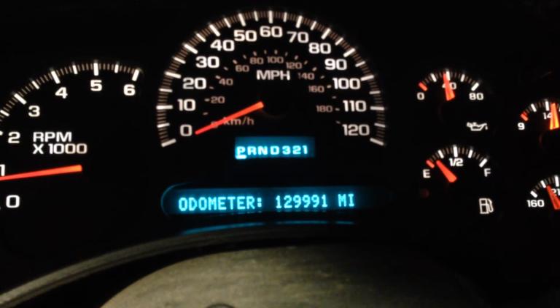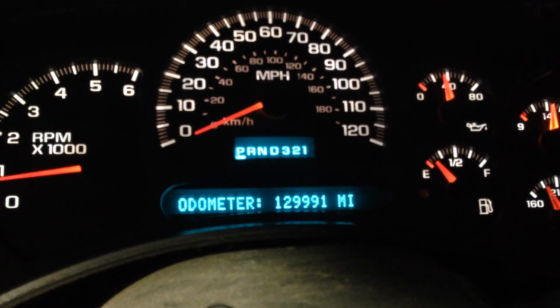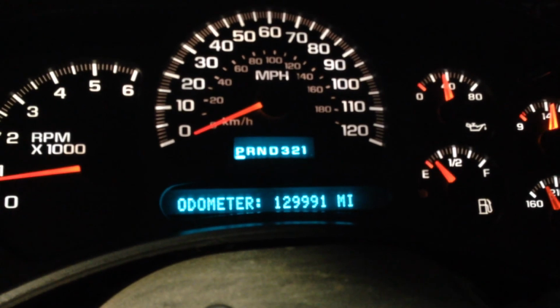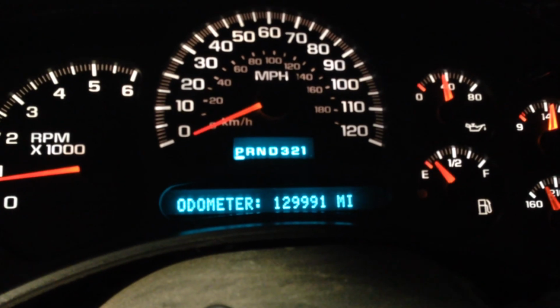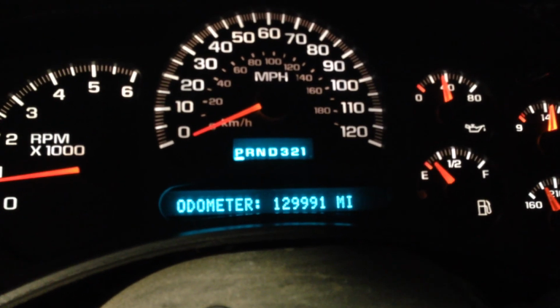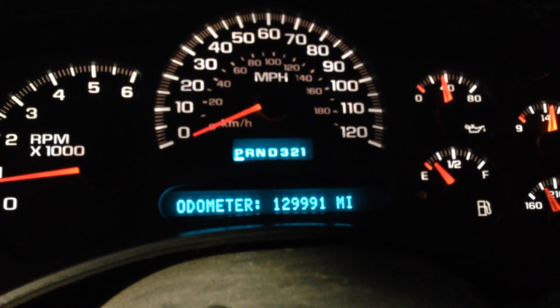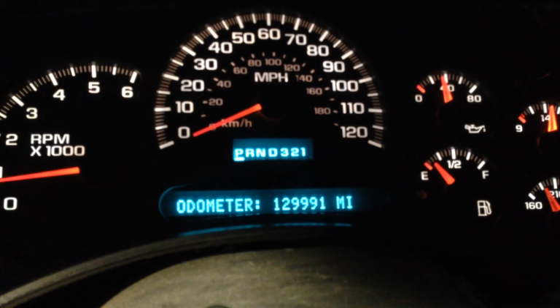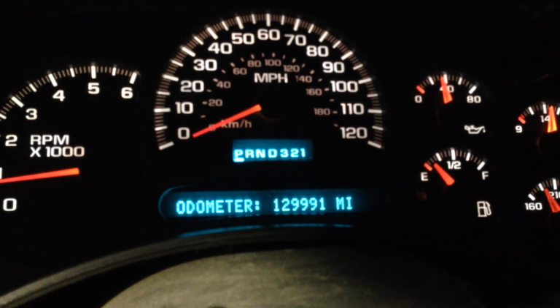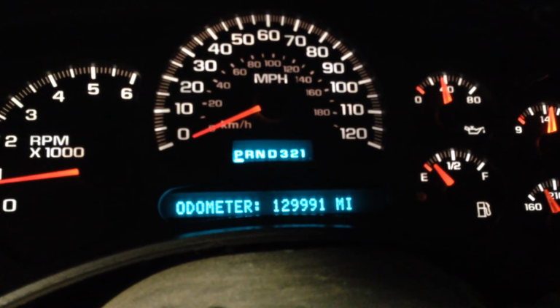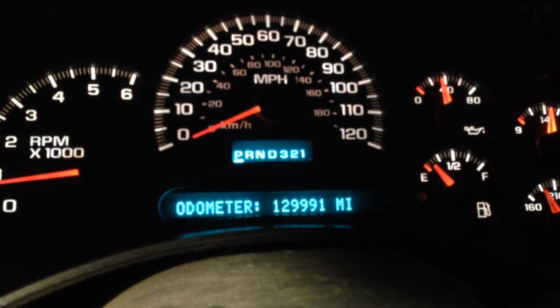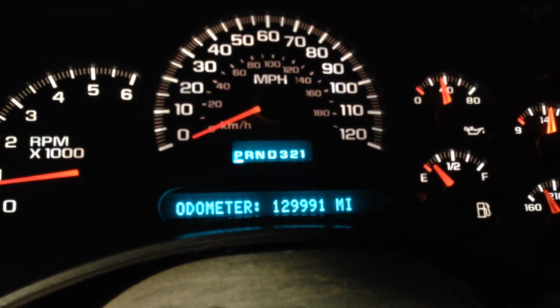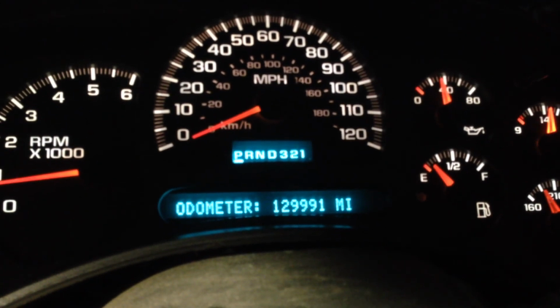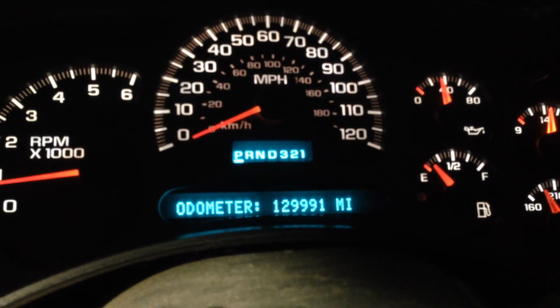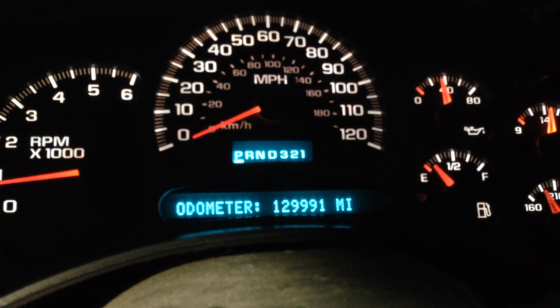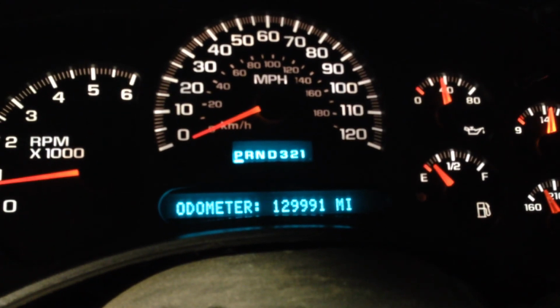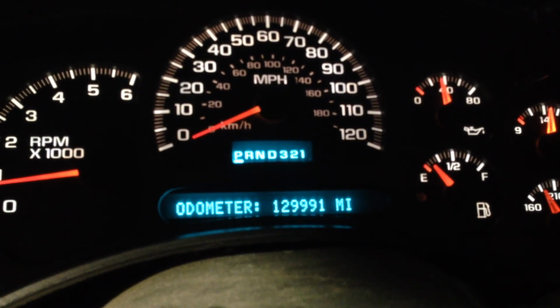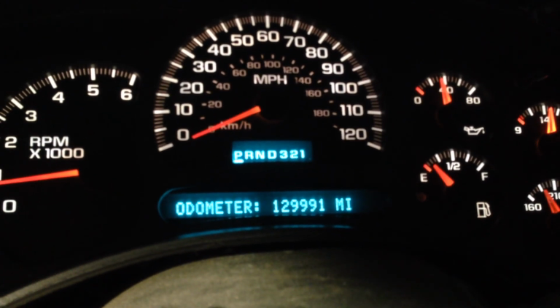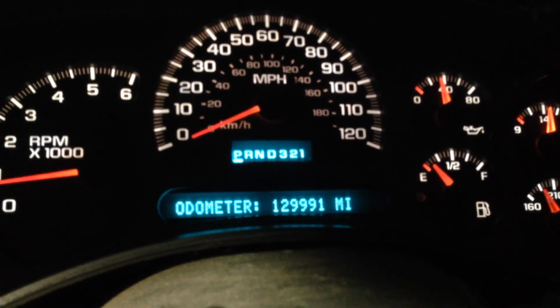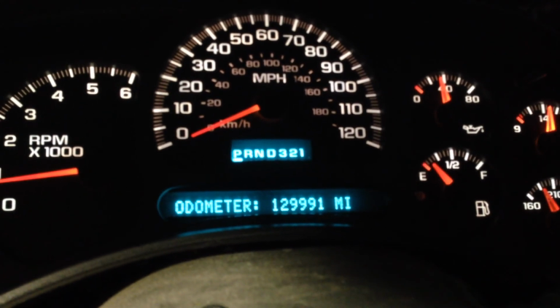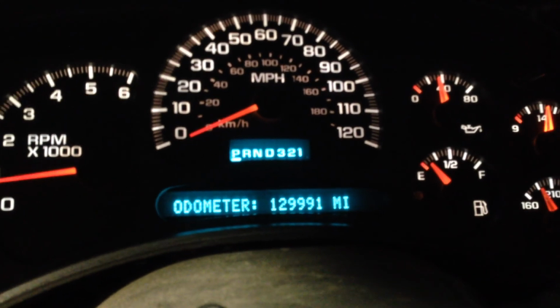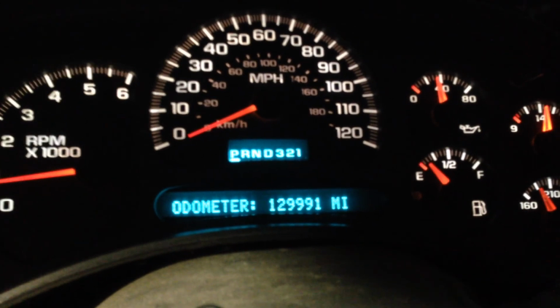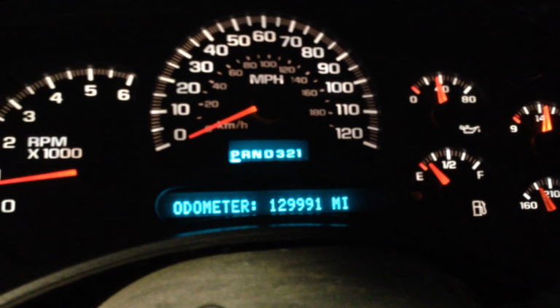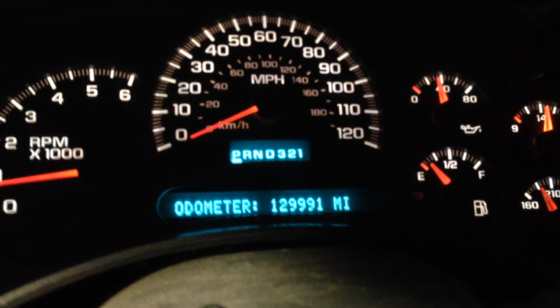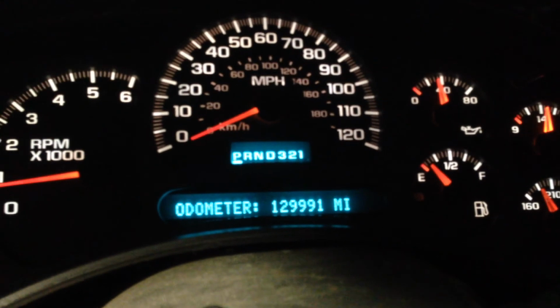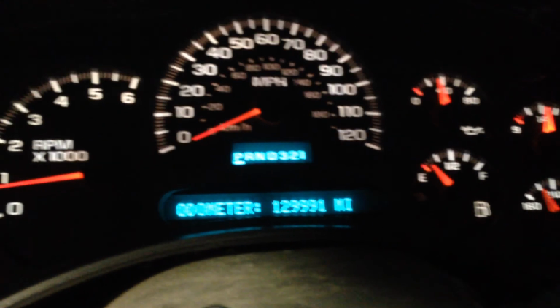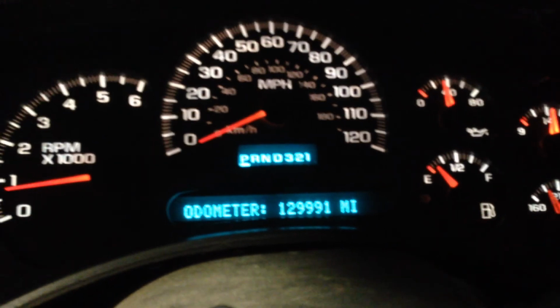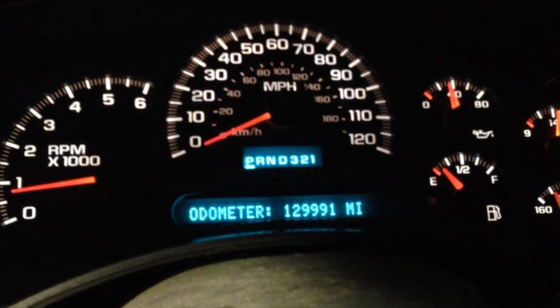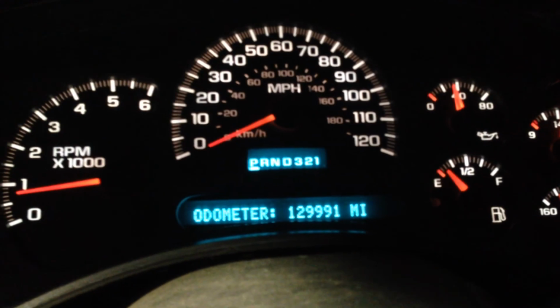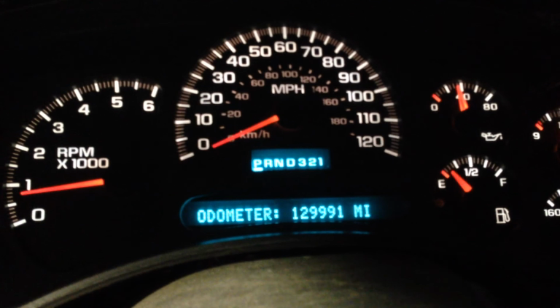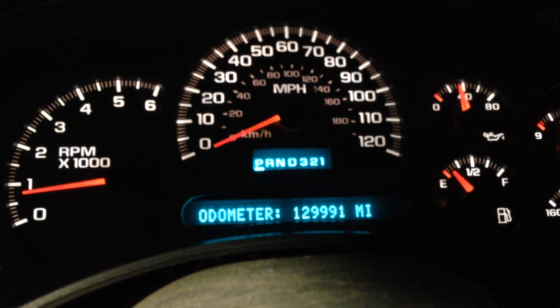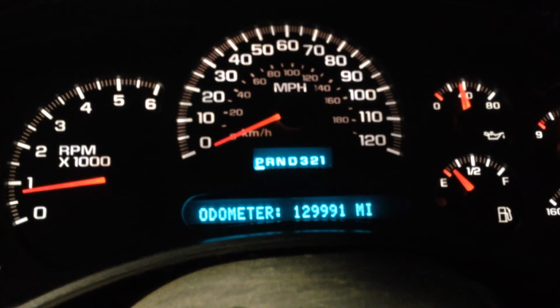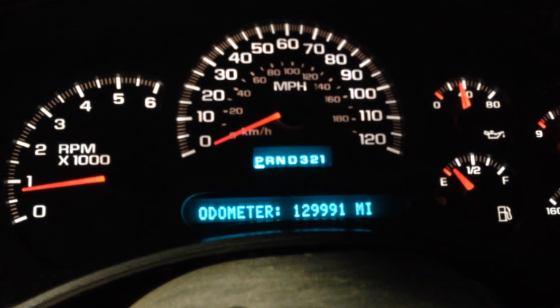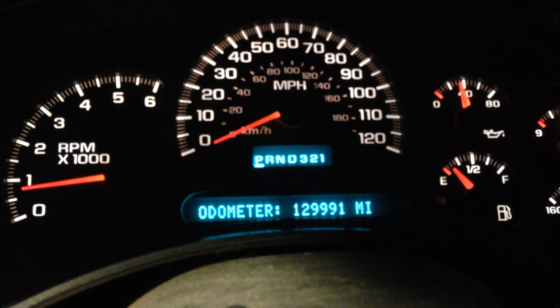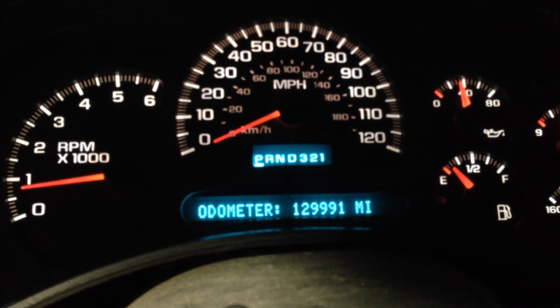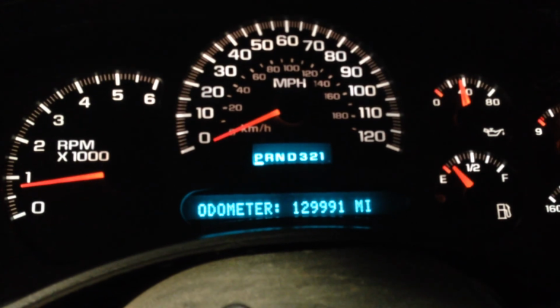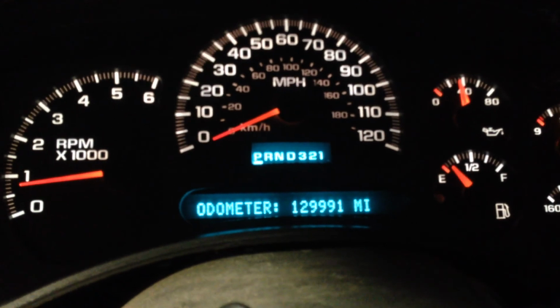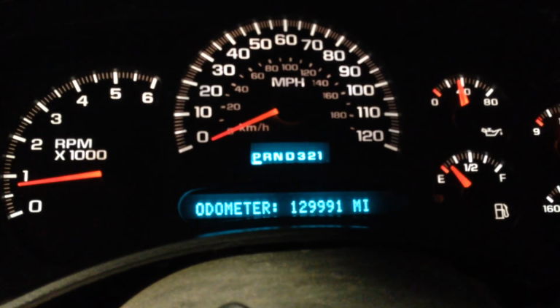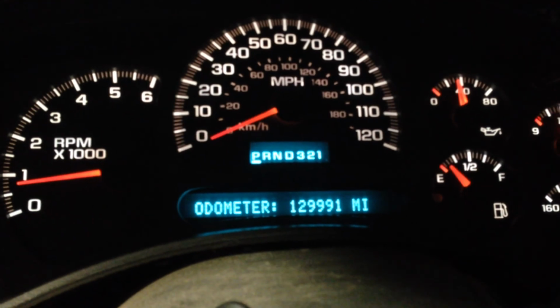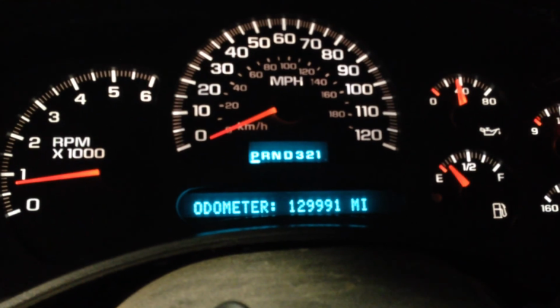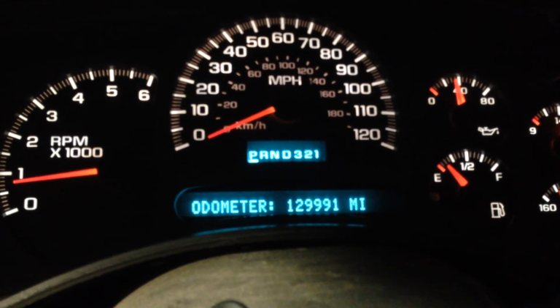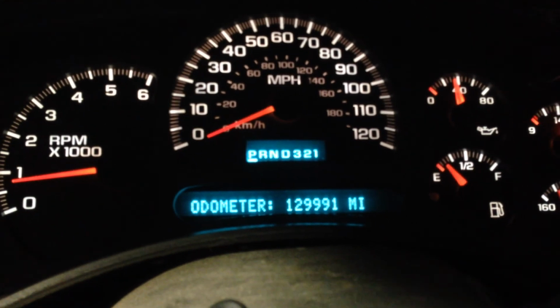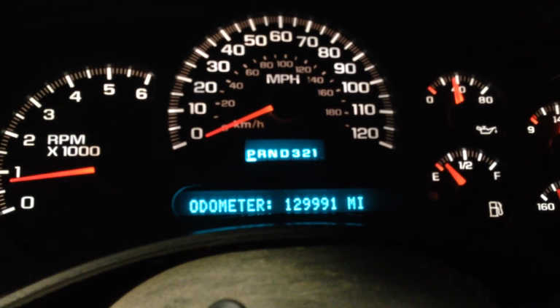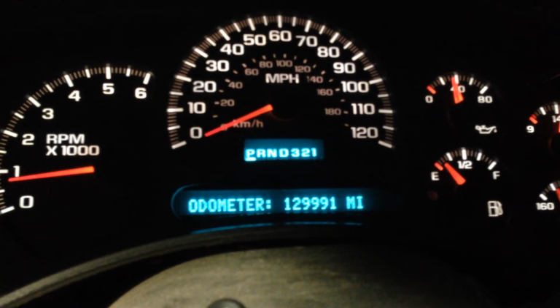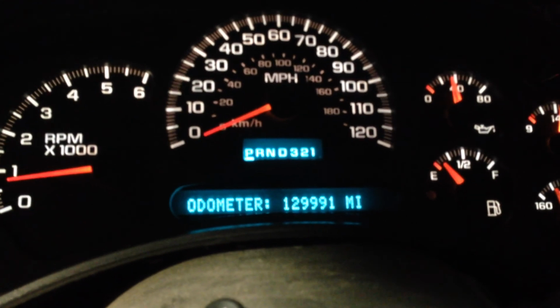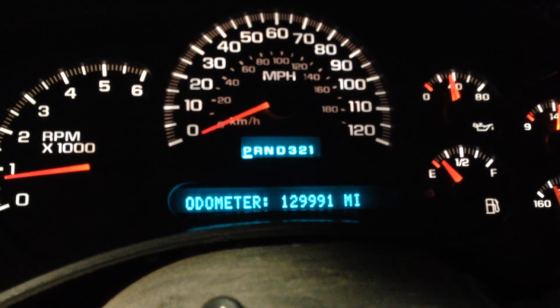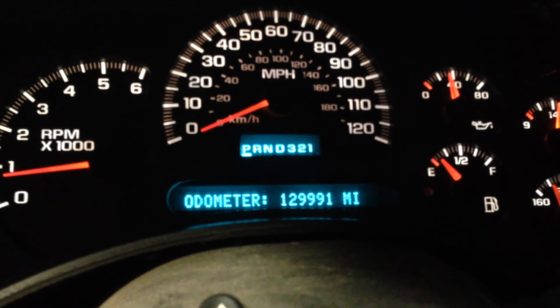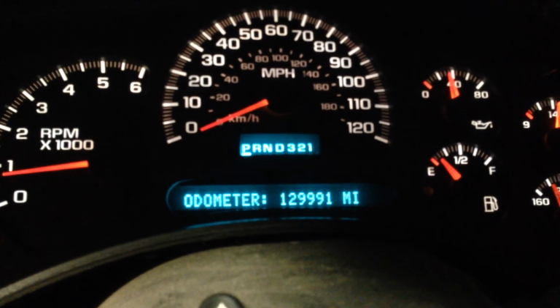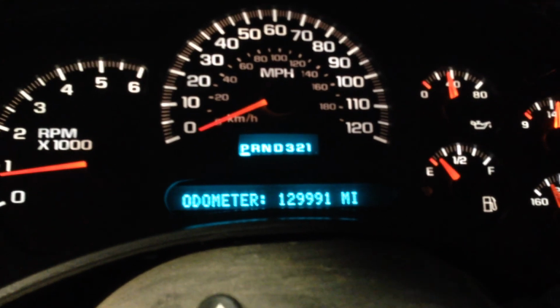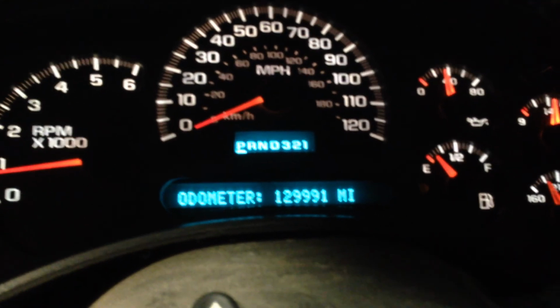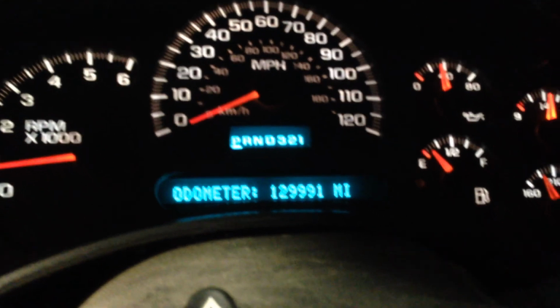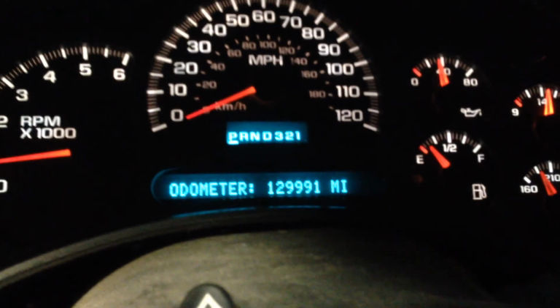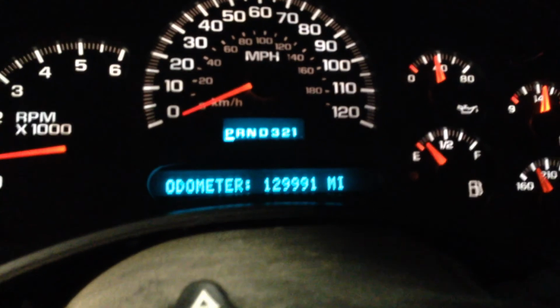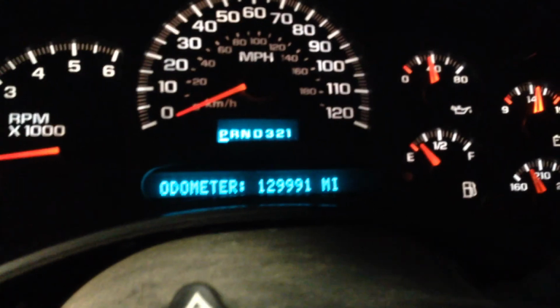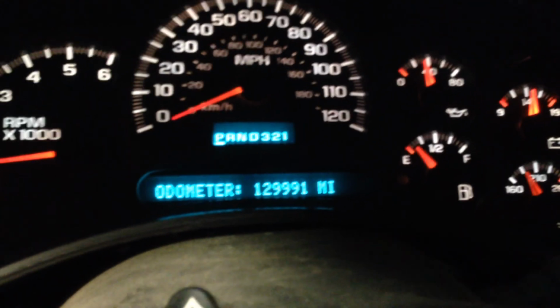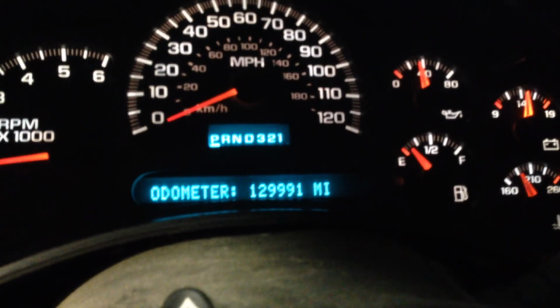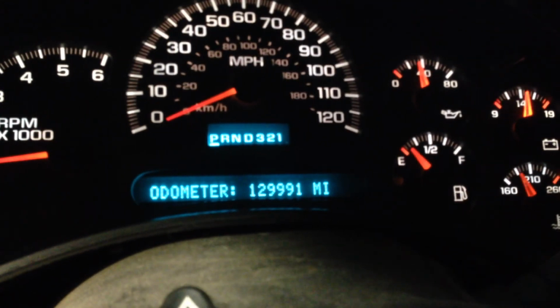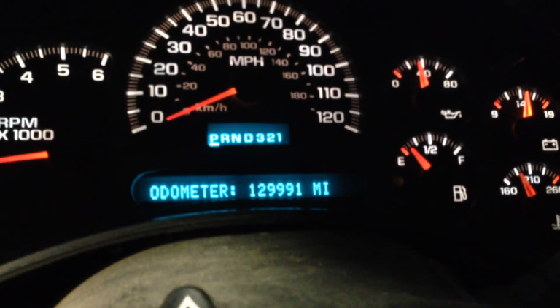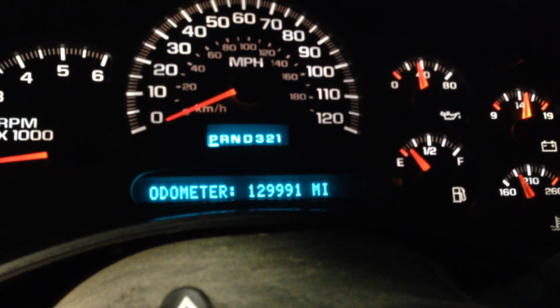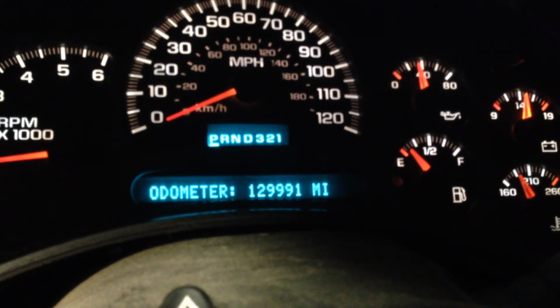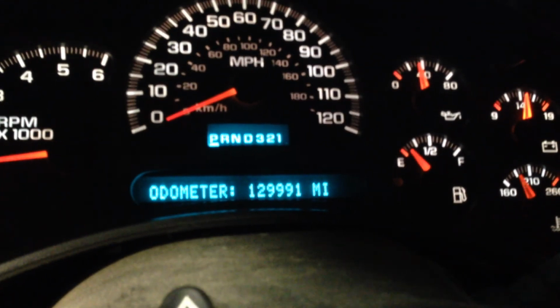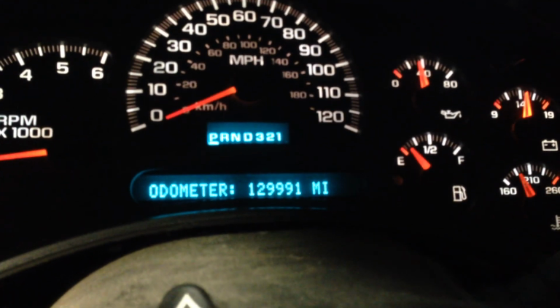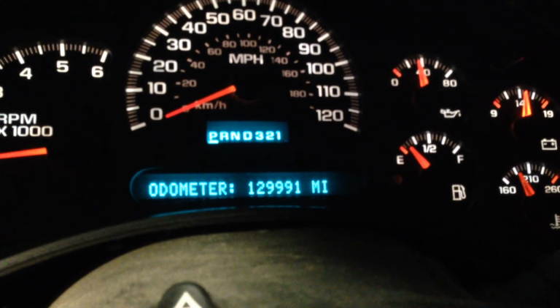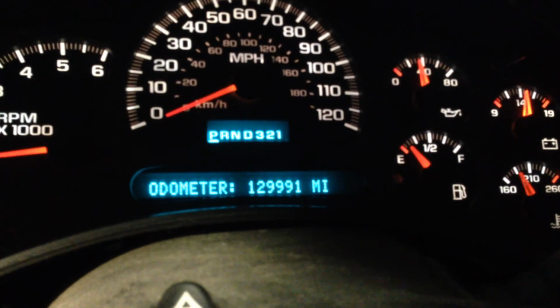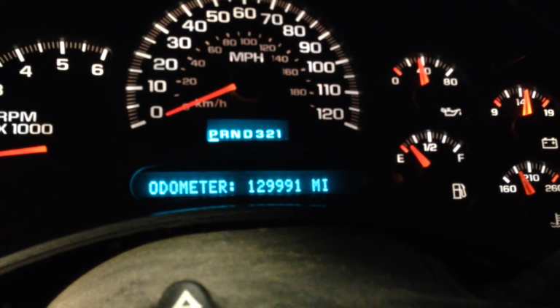Speedometer, odometer coming in at 129,991. So, we'll call that 130K.